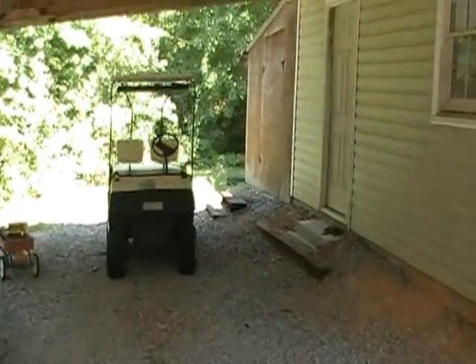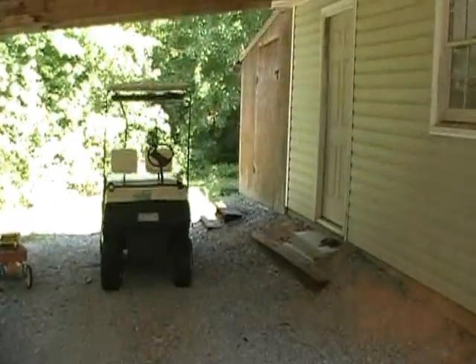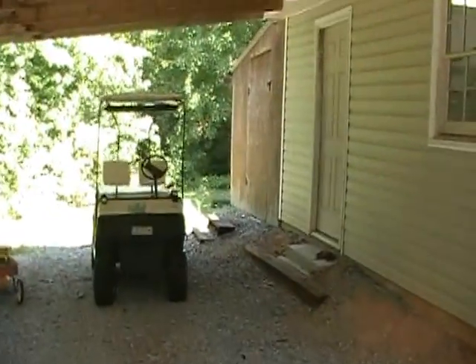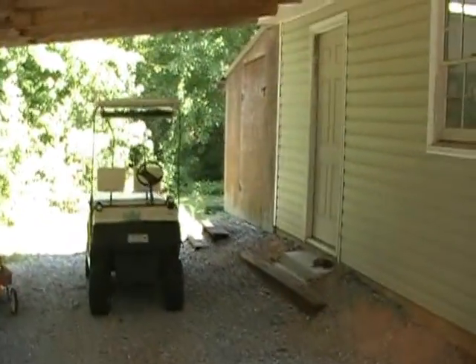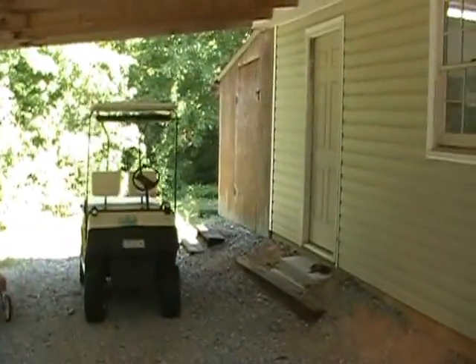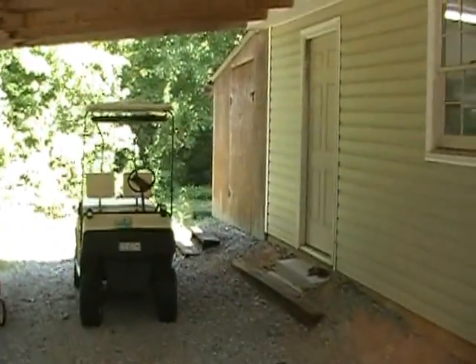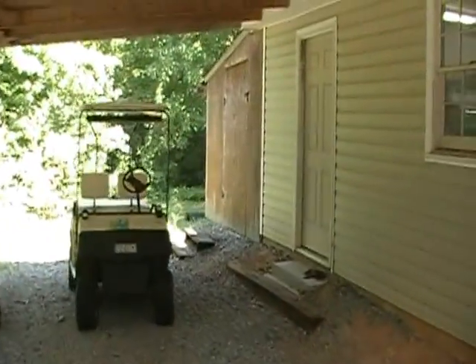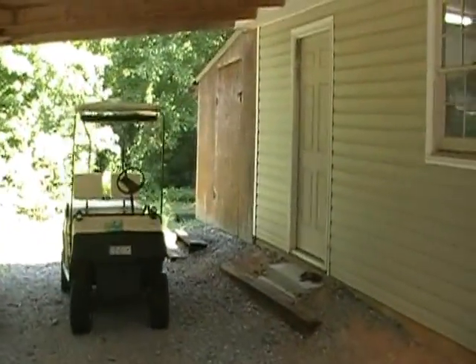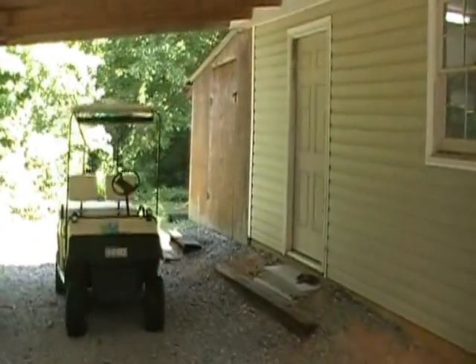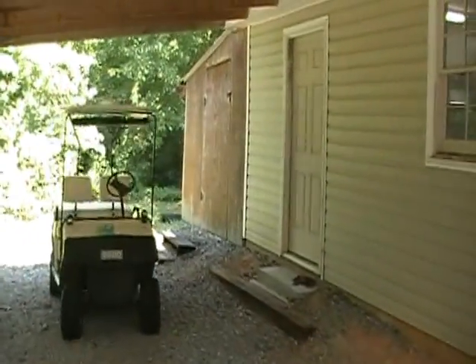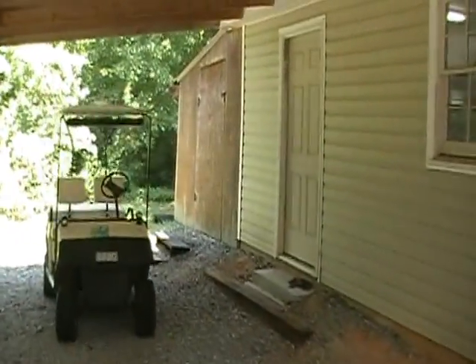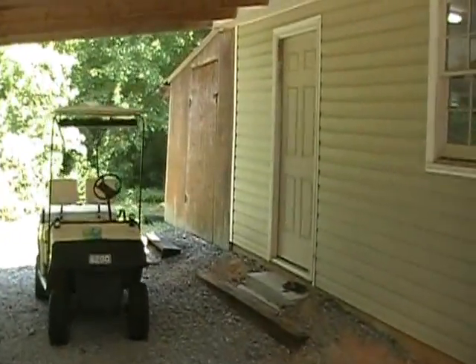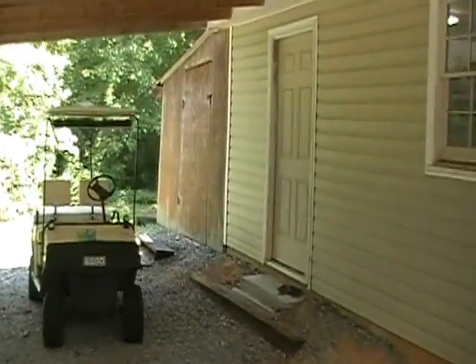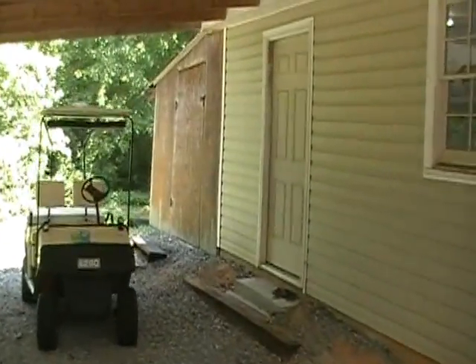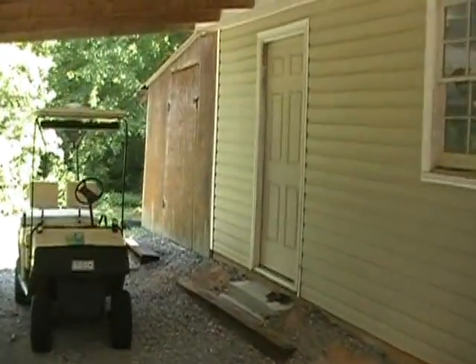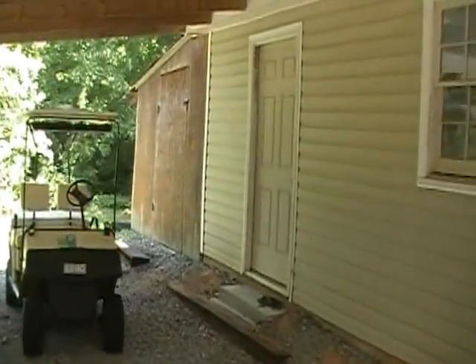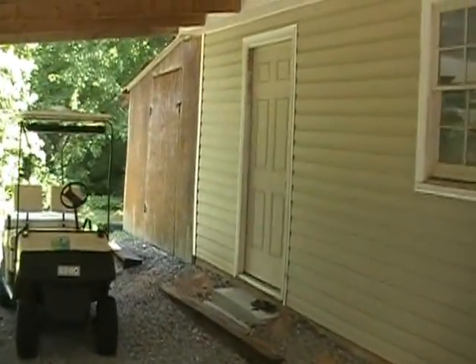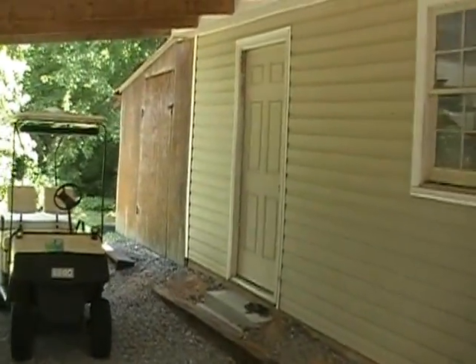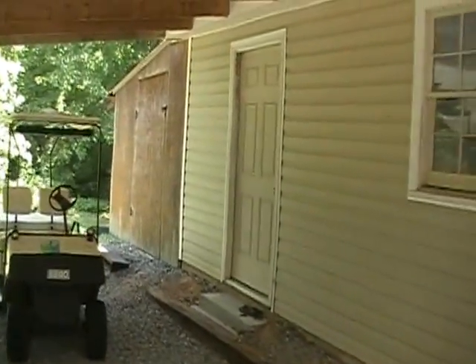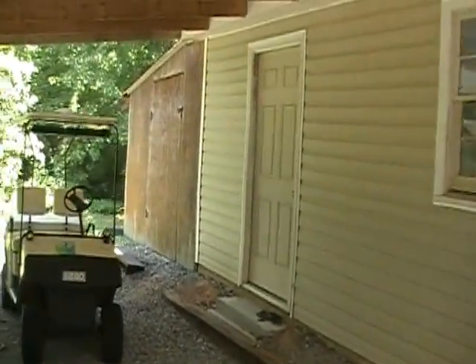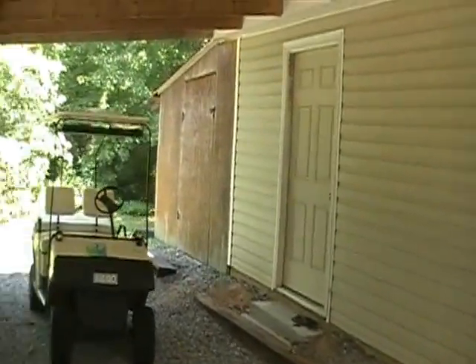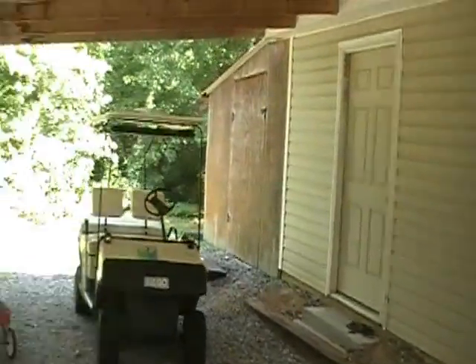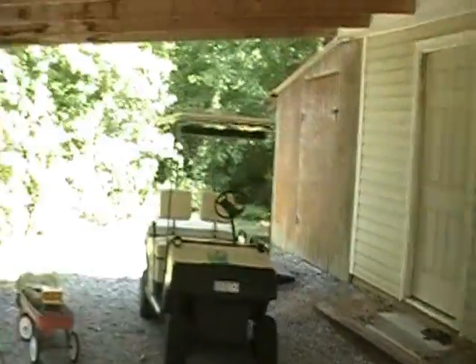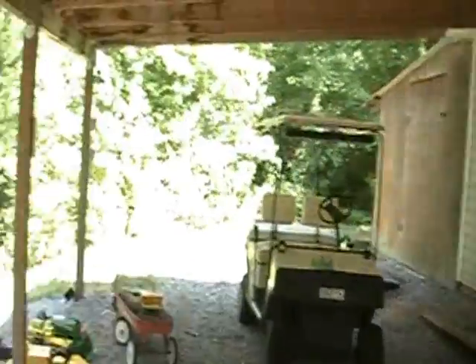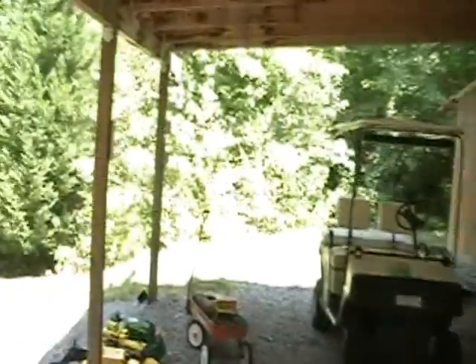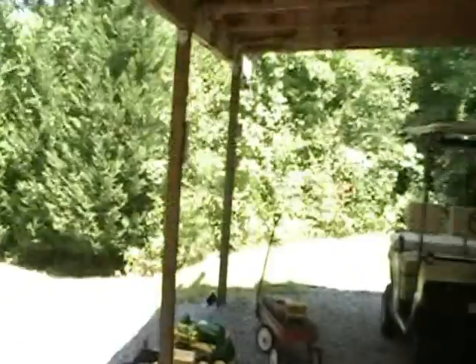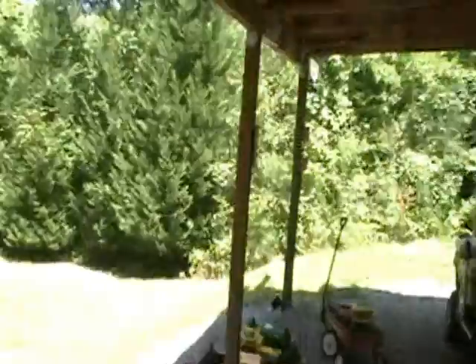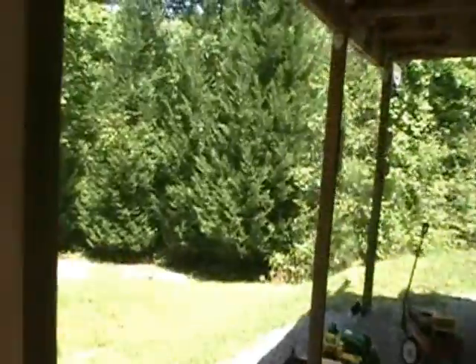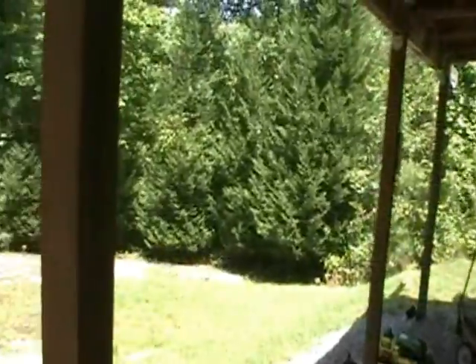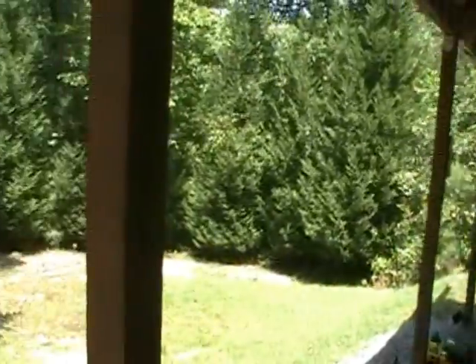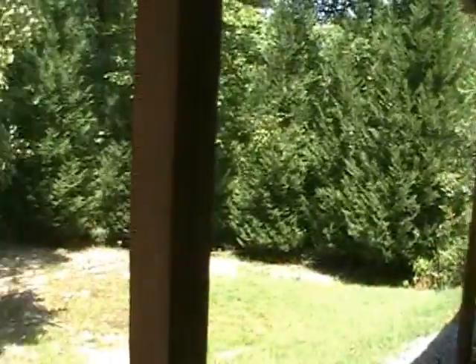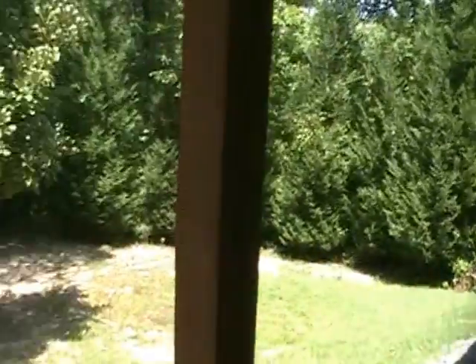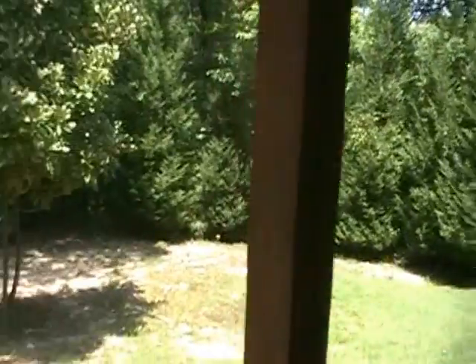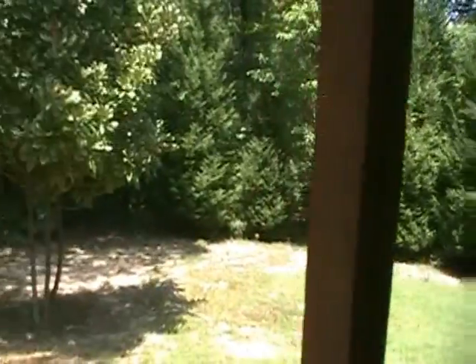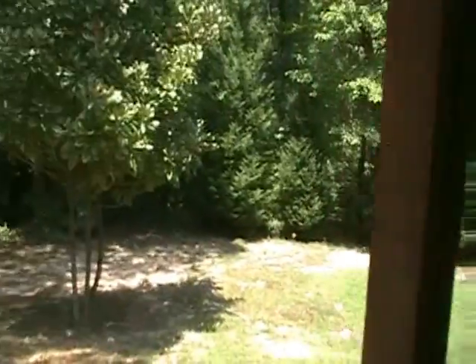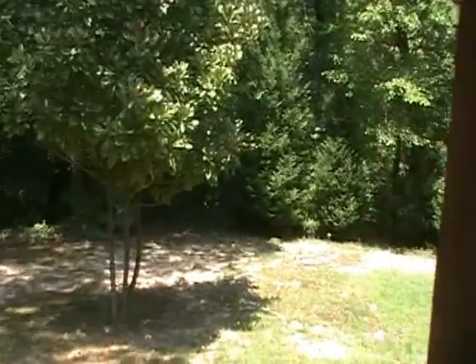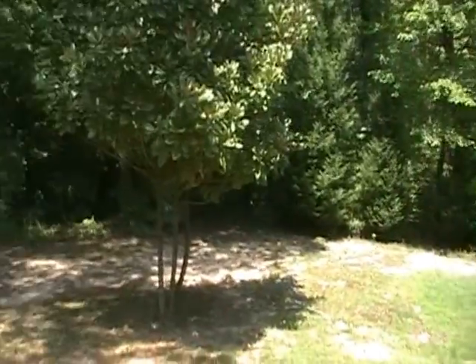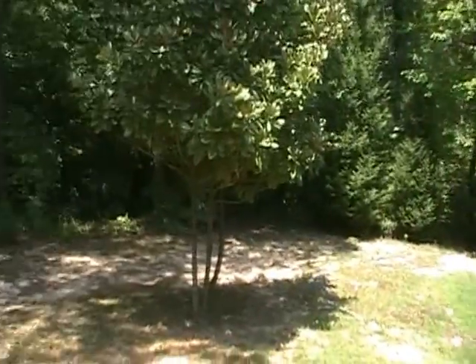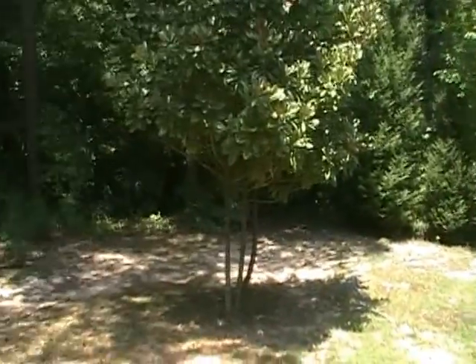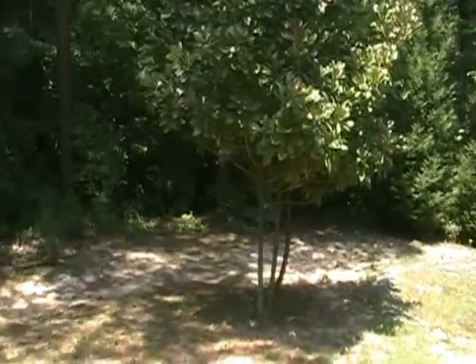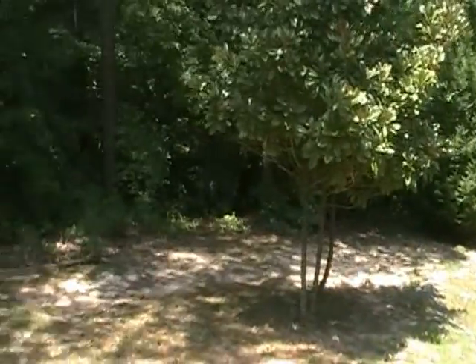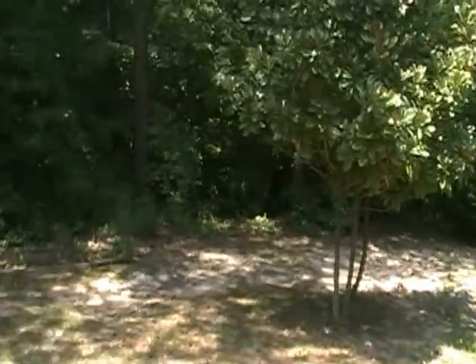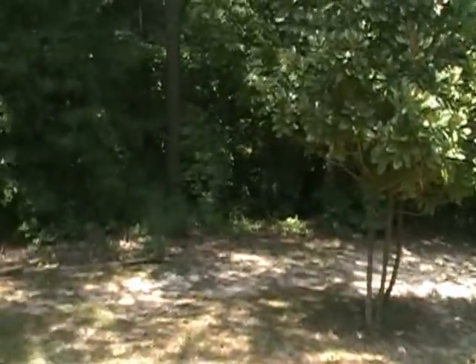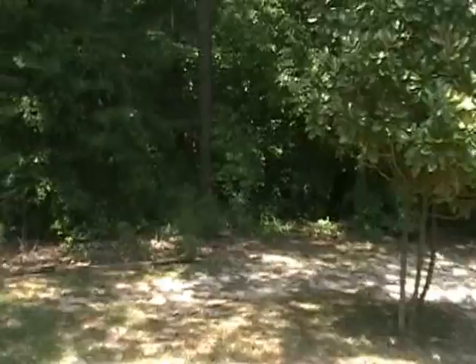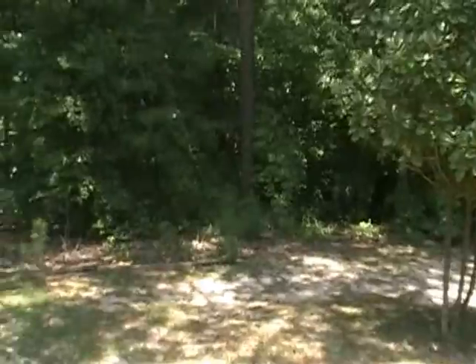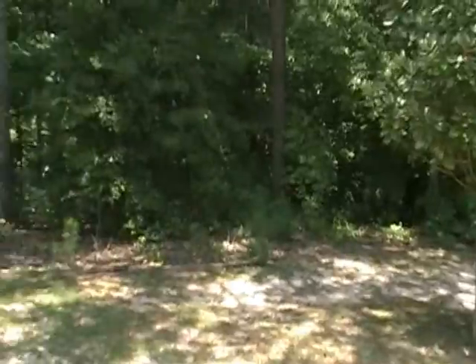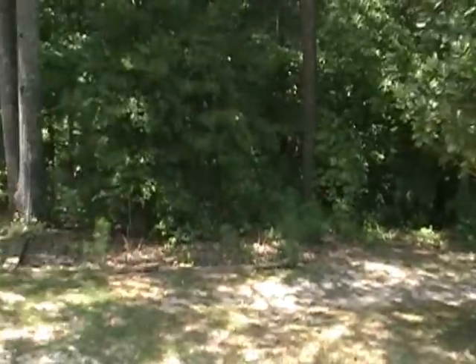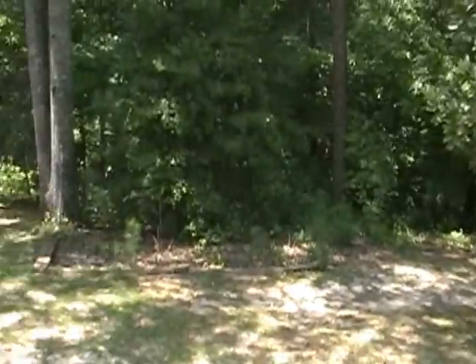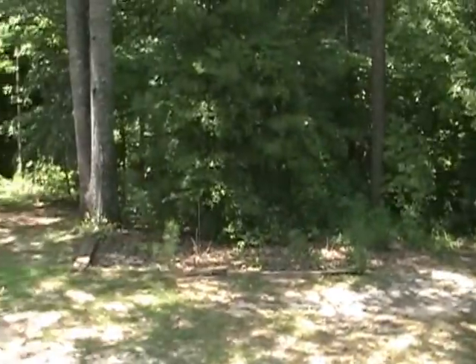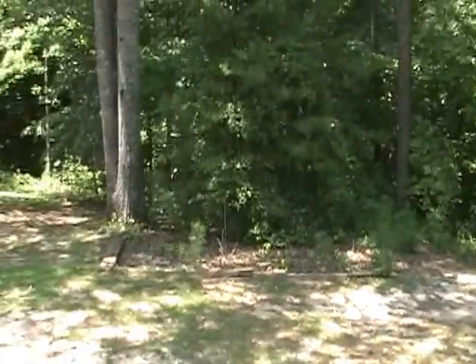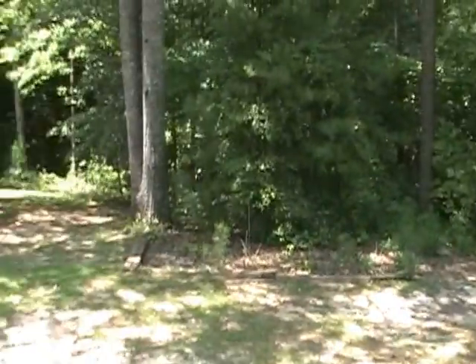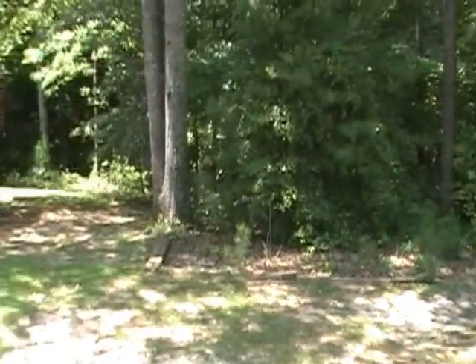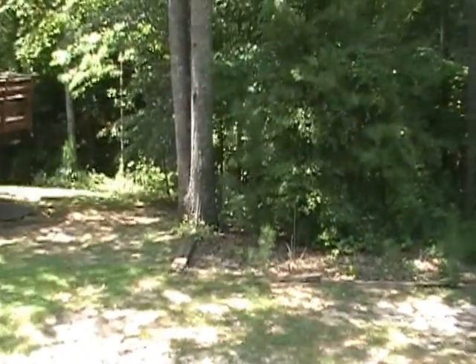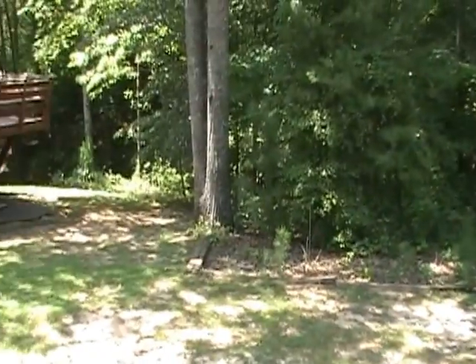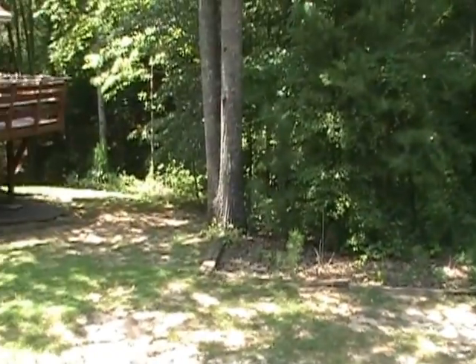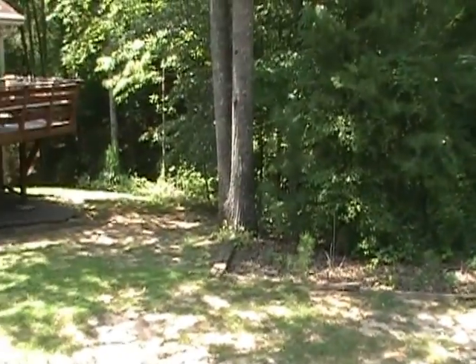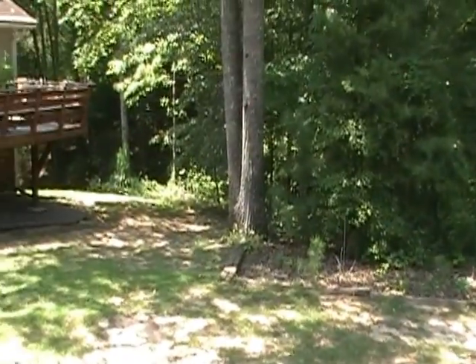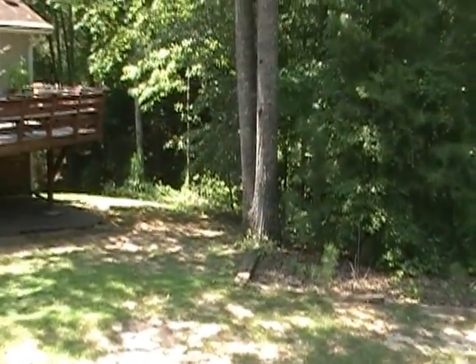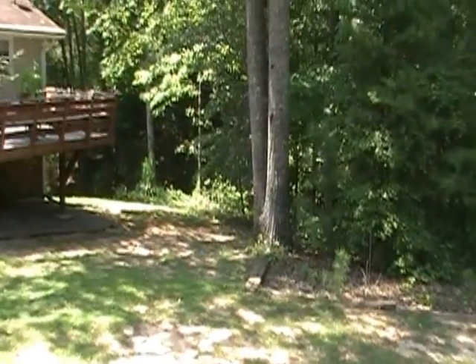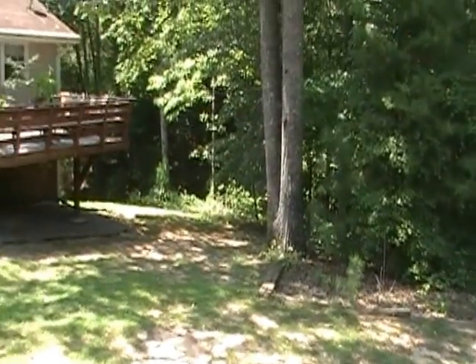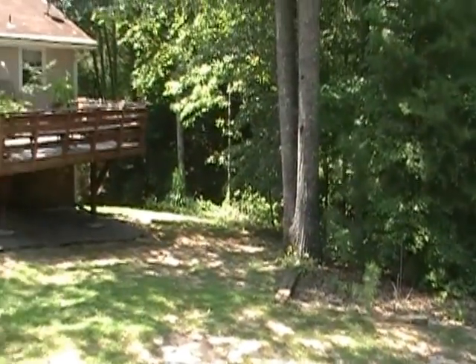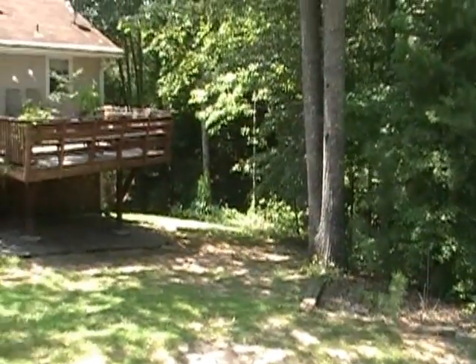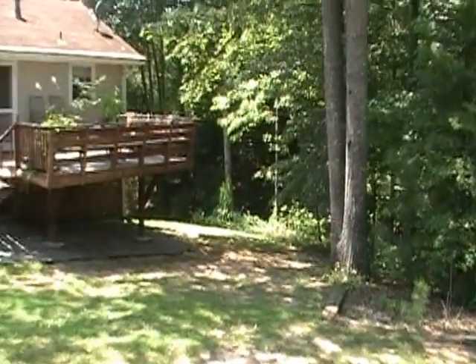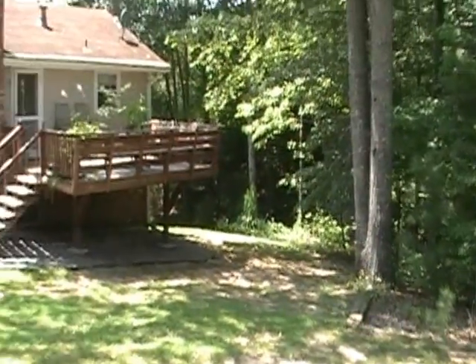In the back of that shed, the property is wooded. There's a little bit of stream down there.